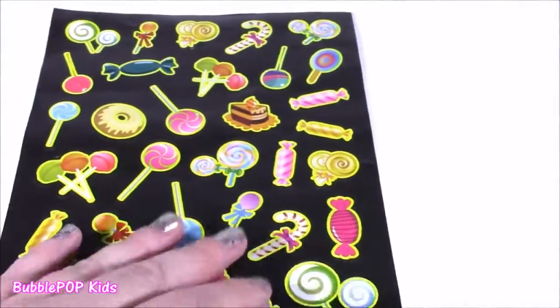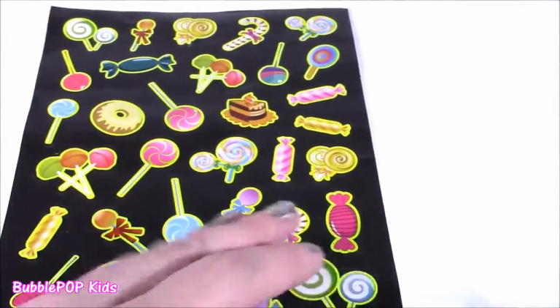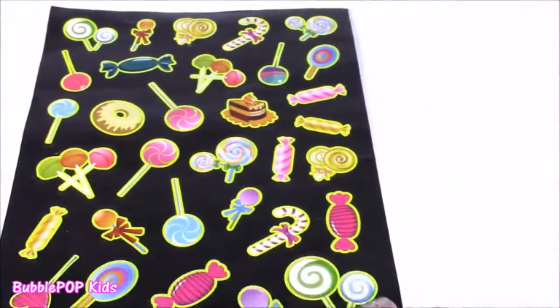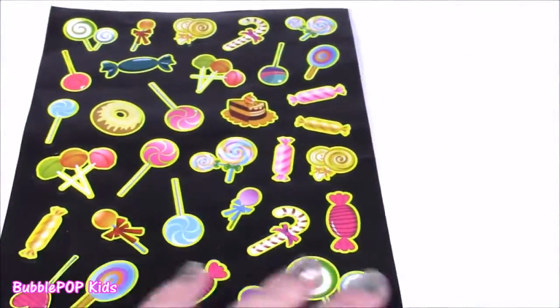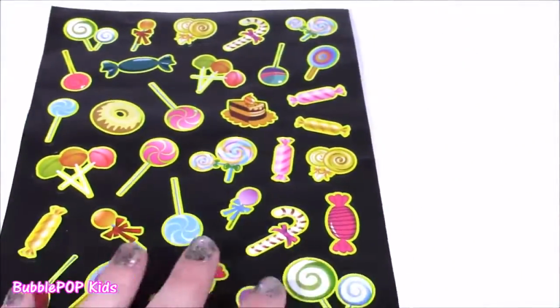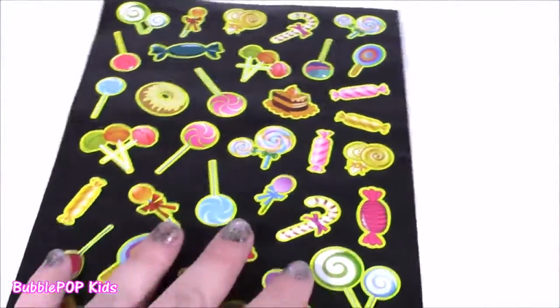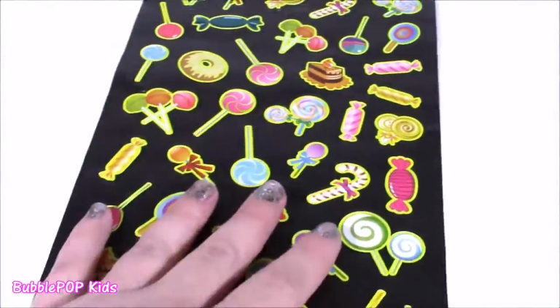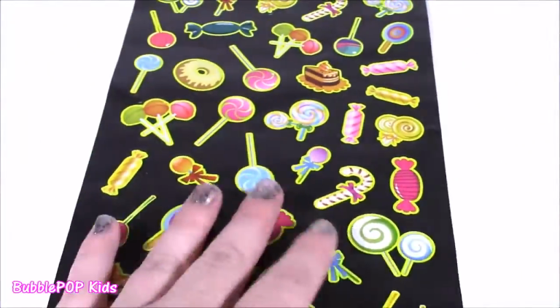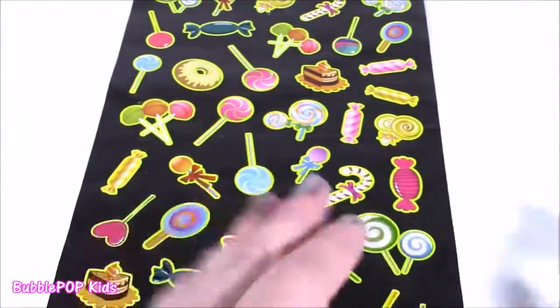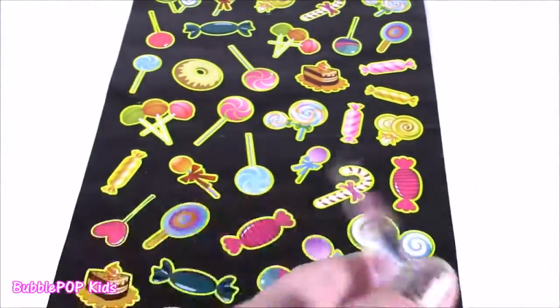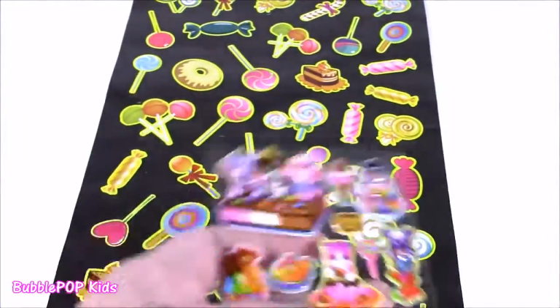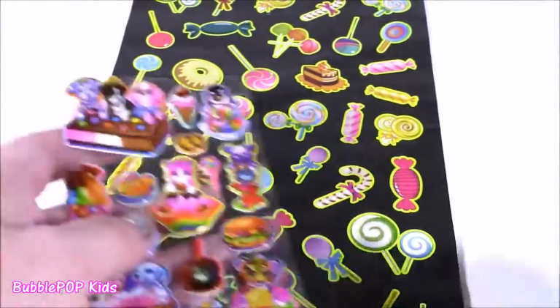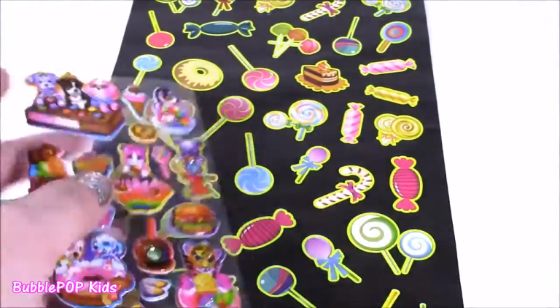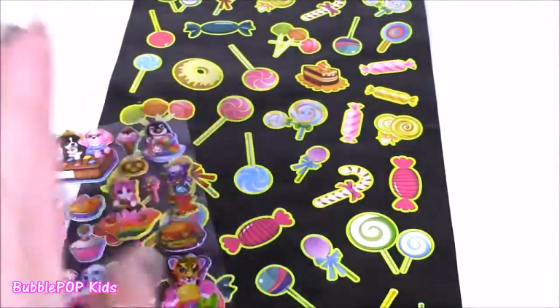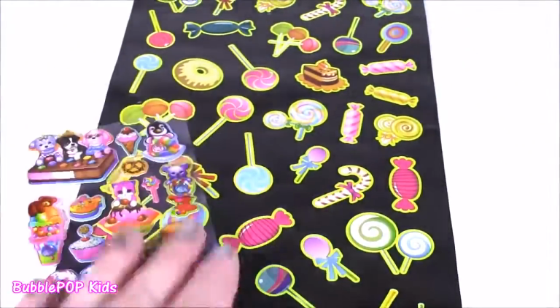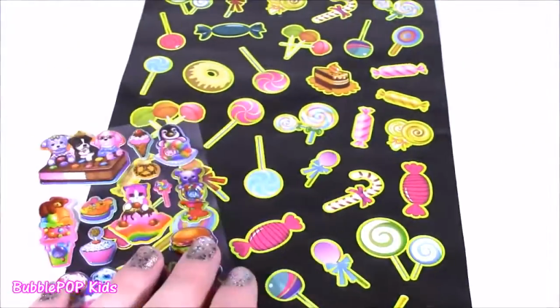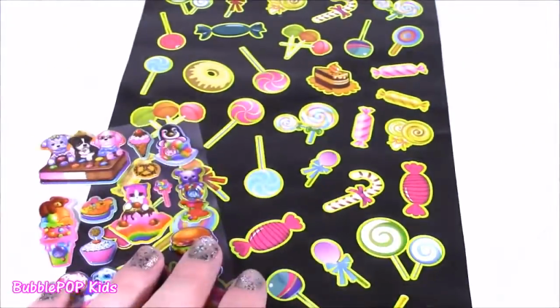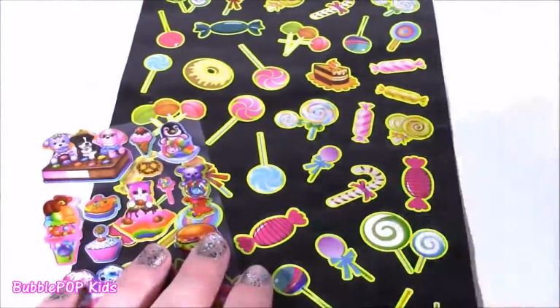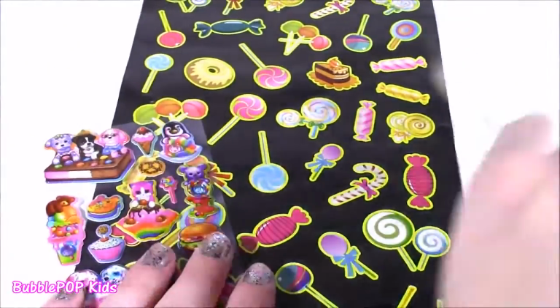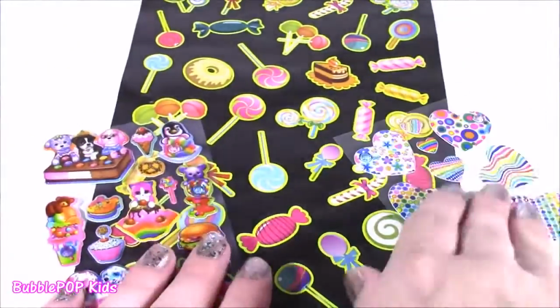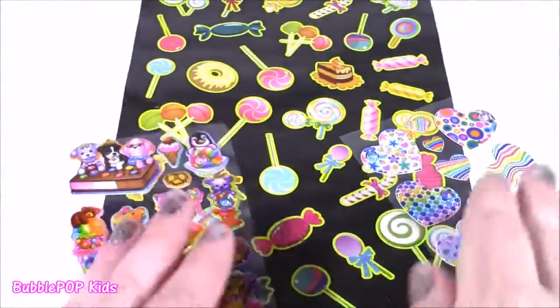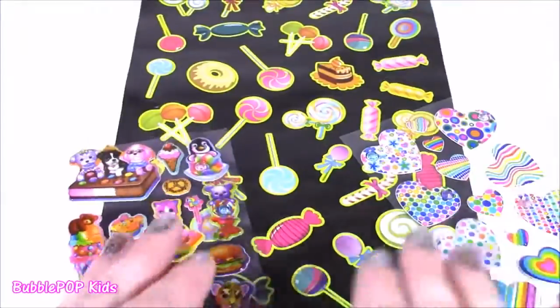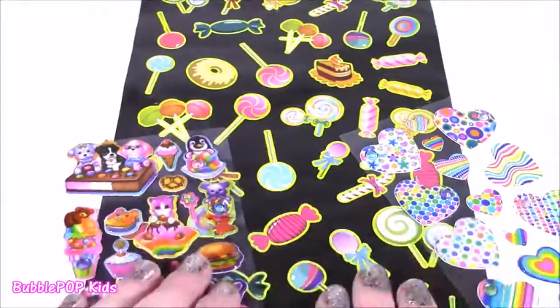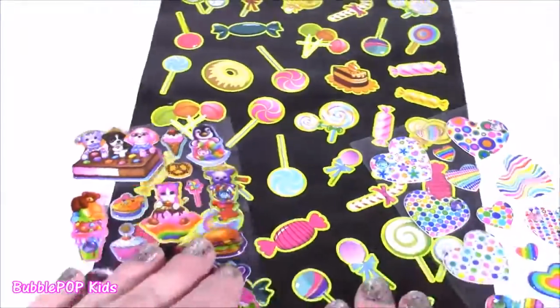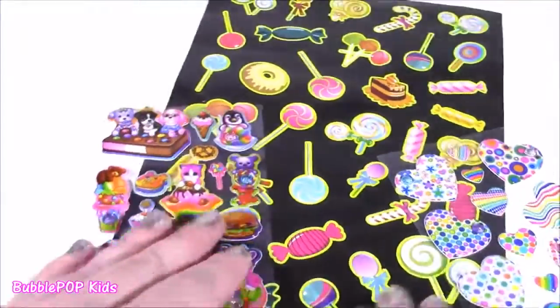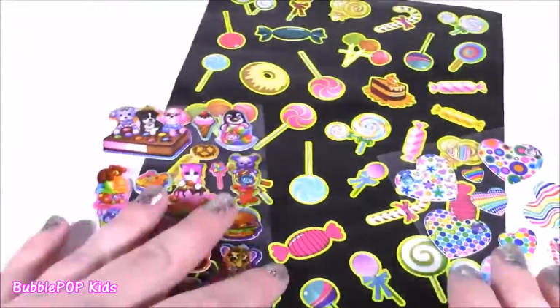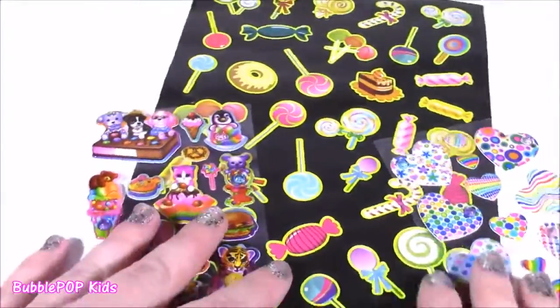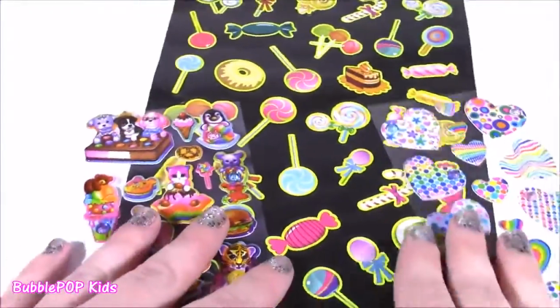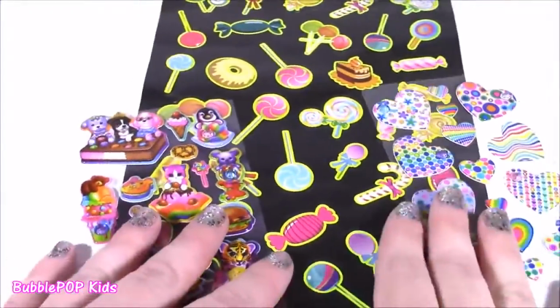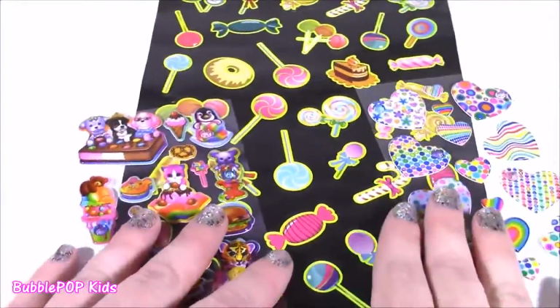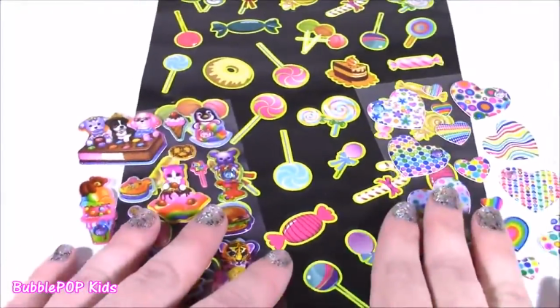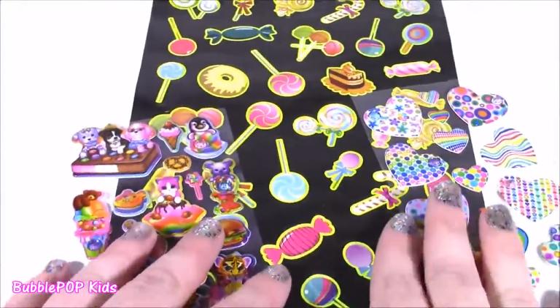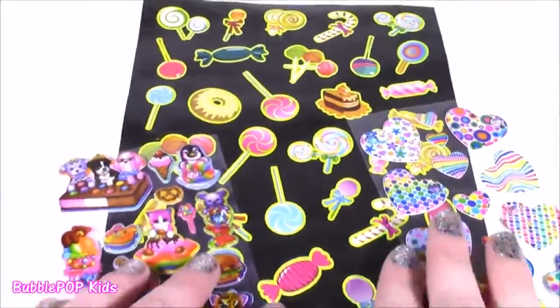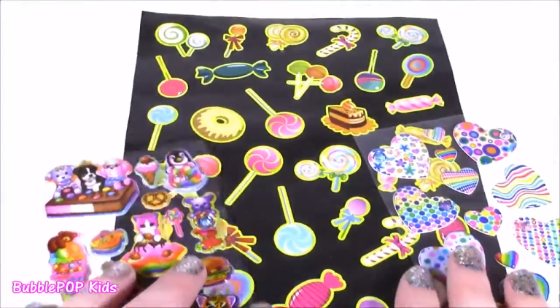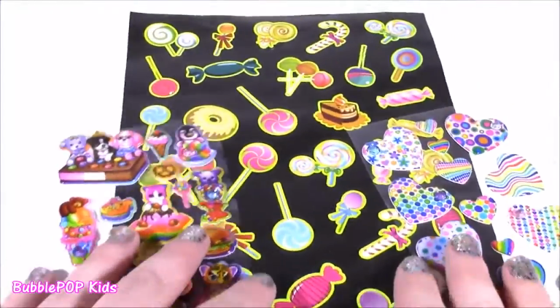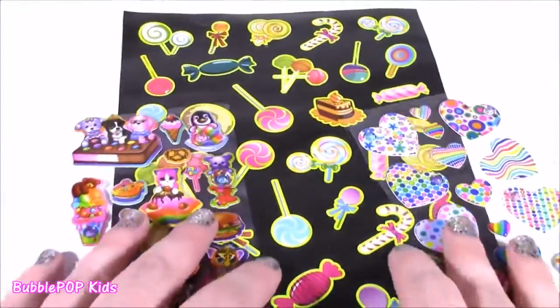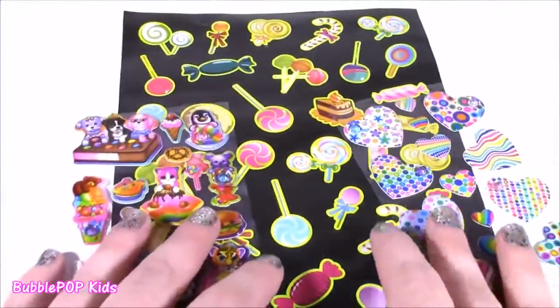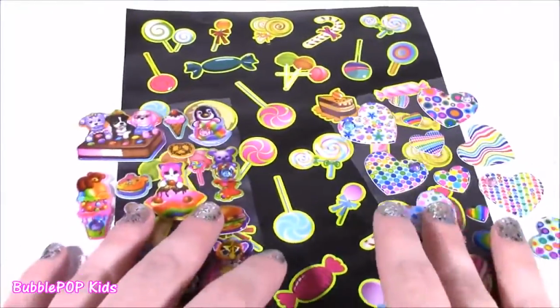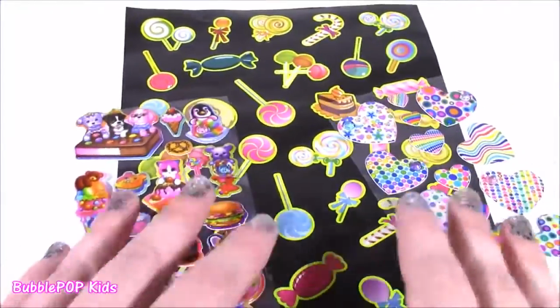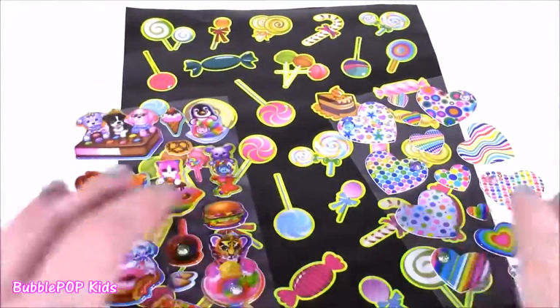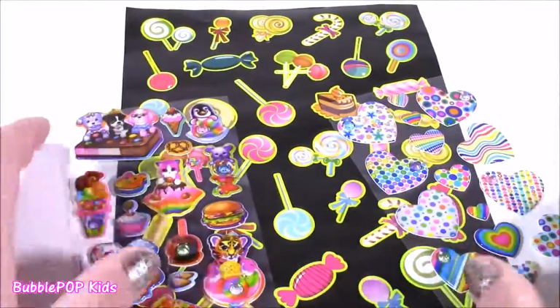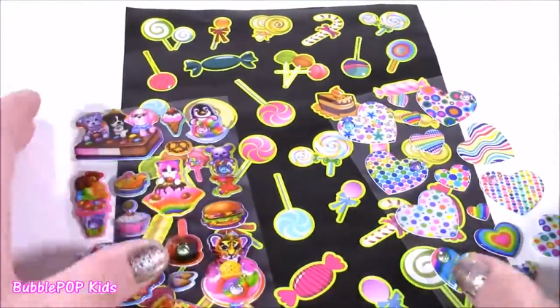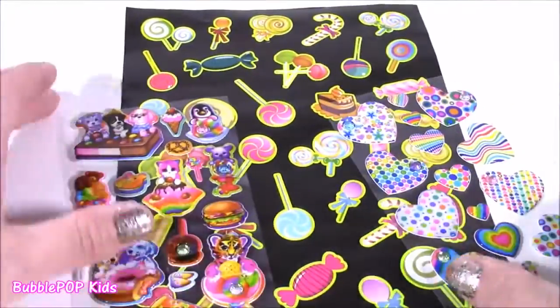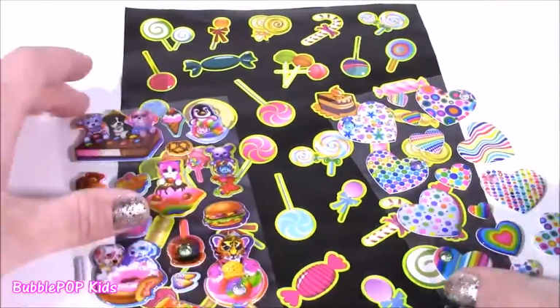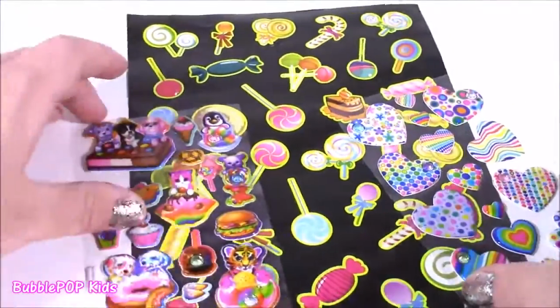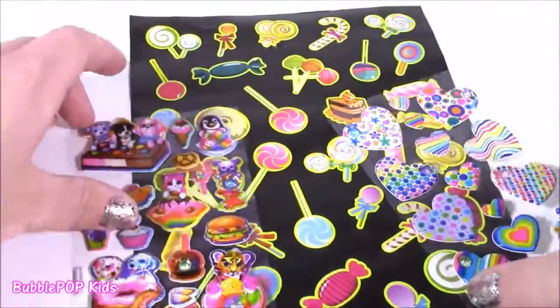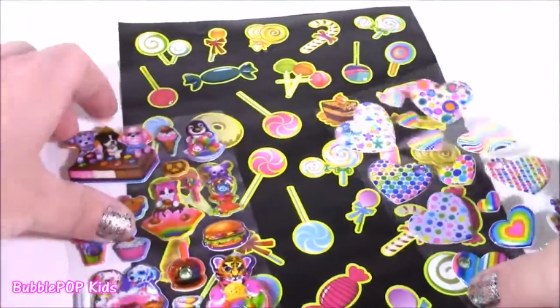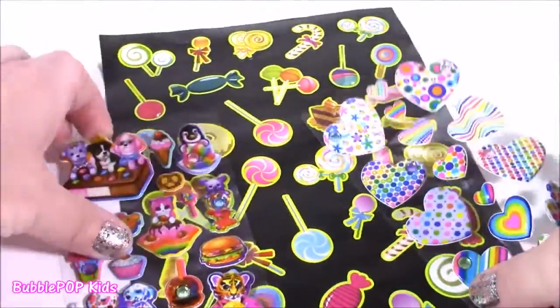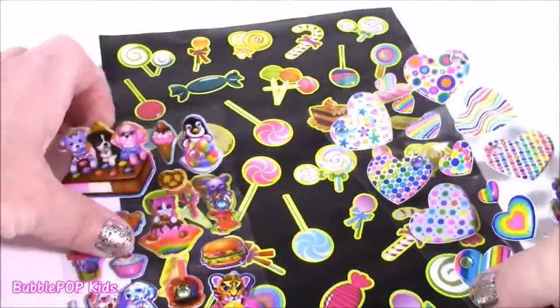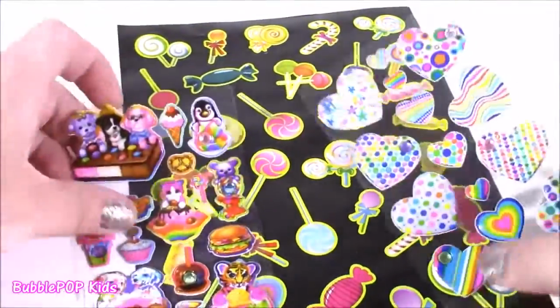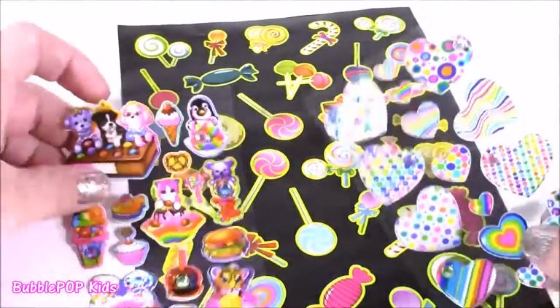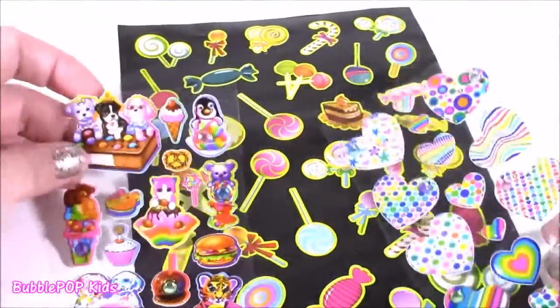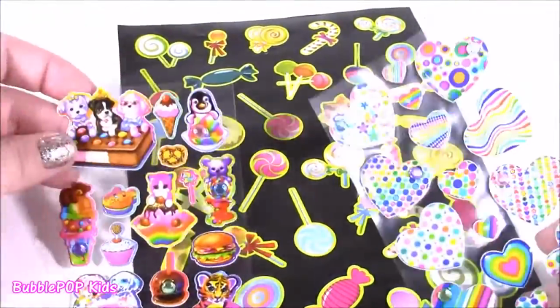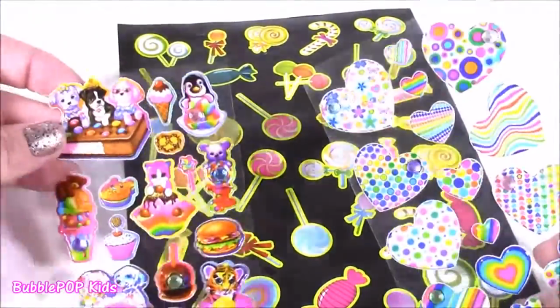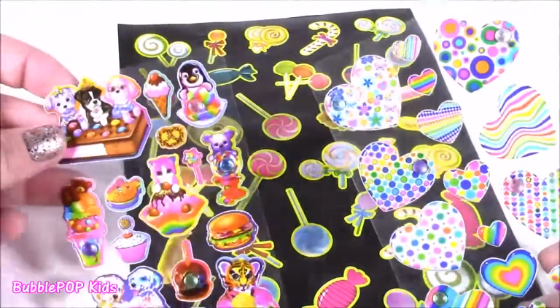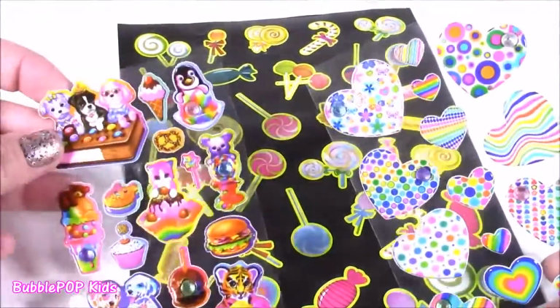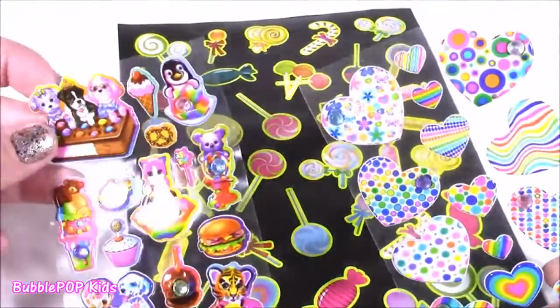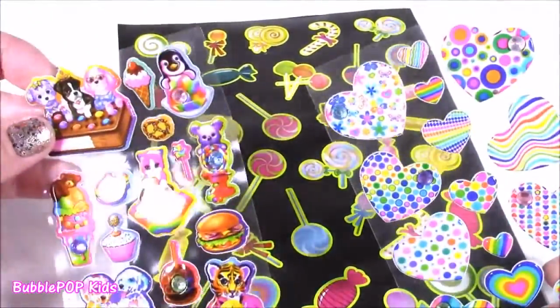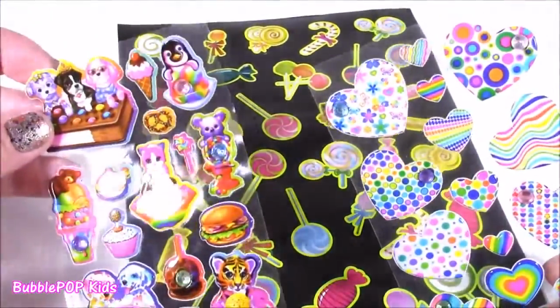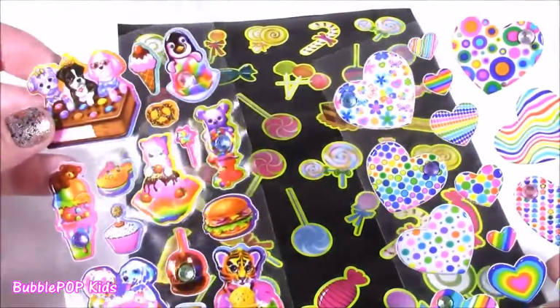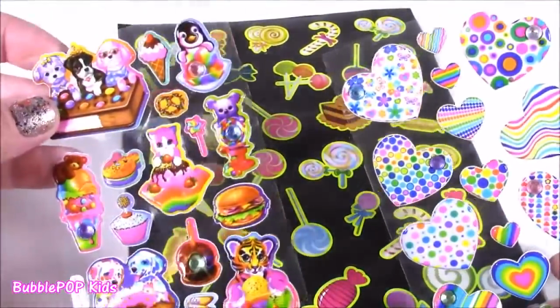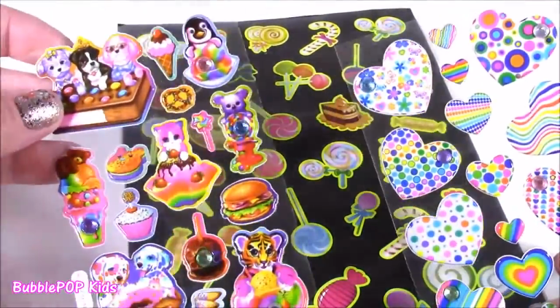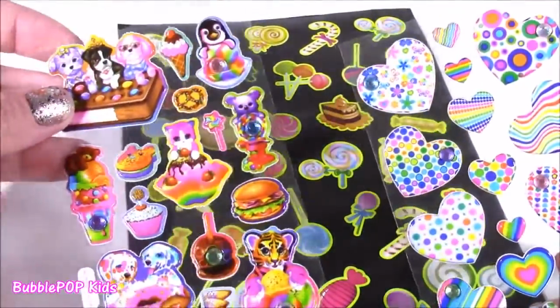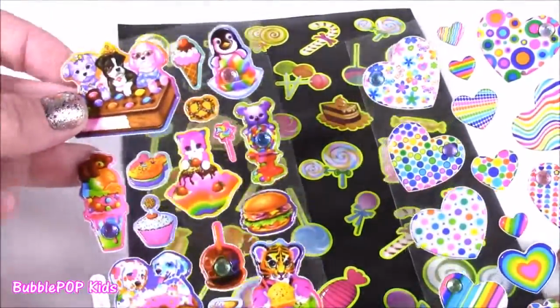For $3, I got three packs of stickers. And next time I go back, I'm going to get tons more to show you guys — they have so many different stickers there.